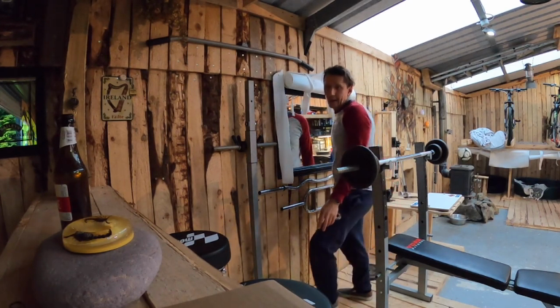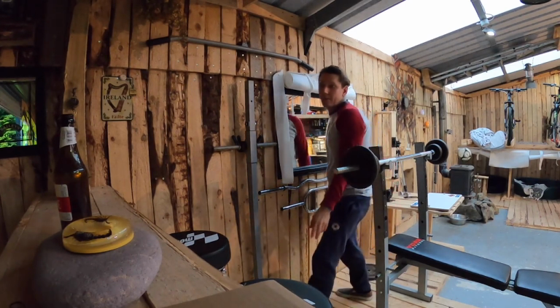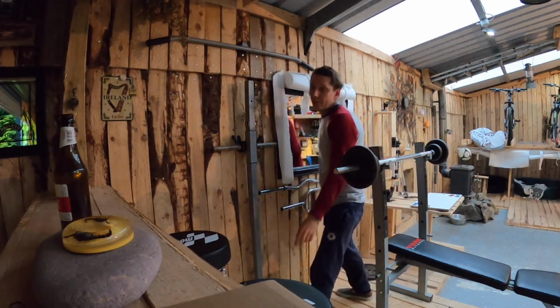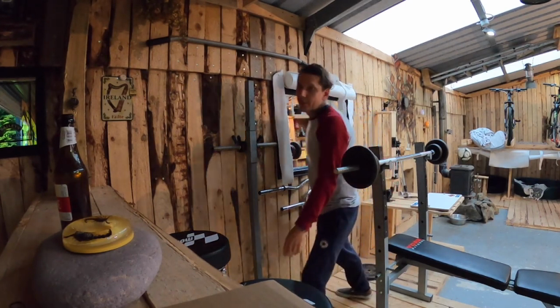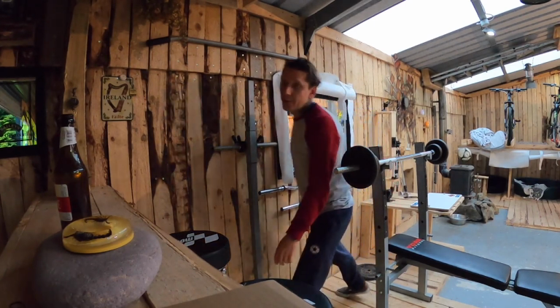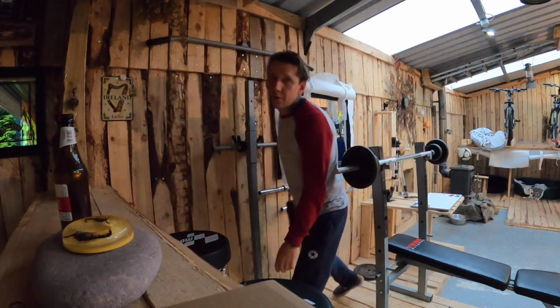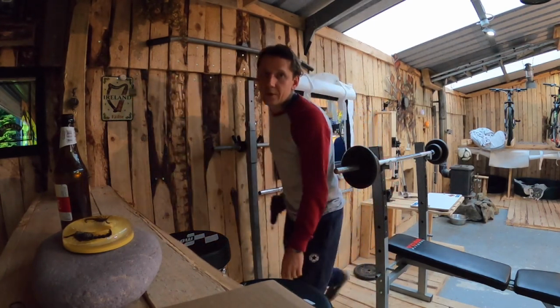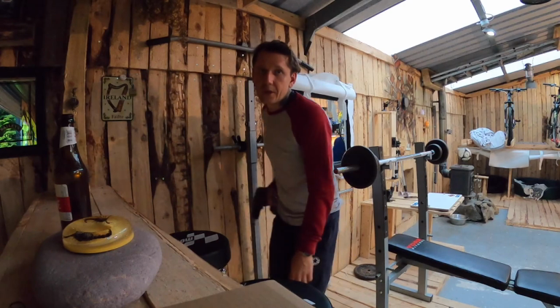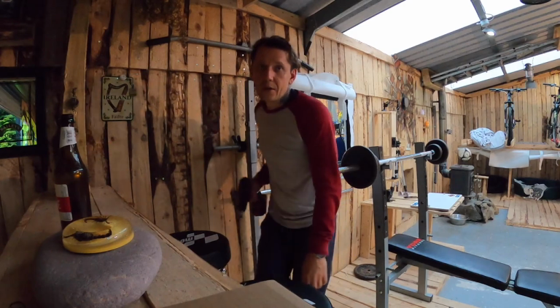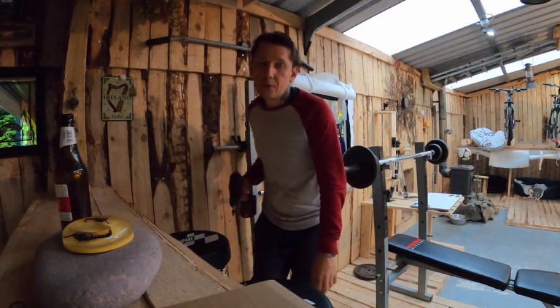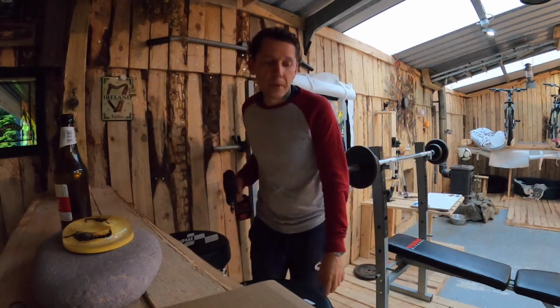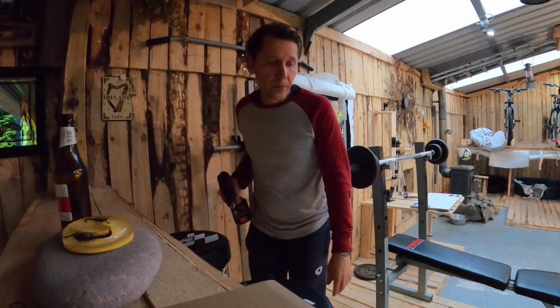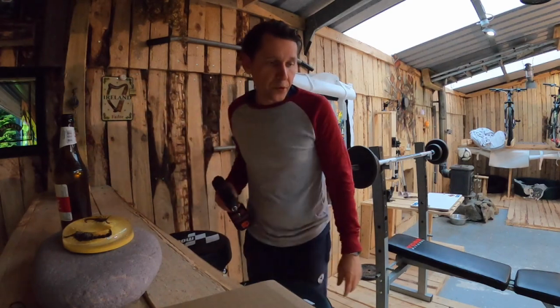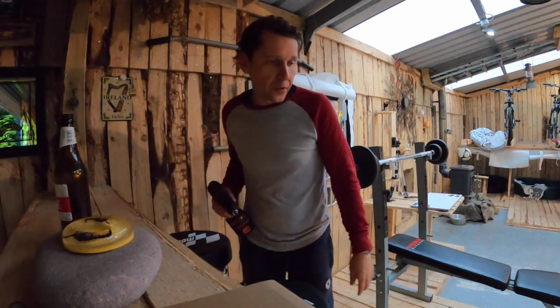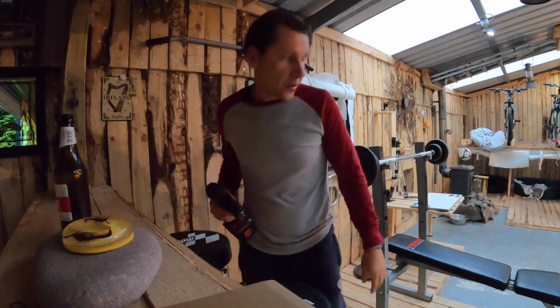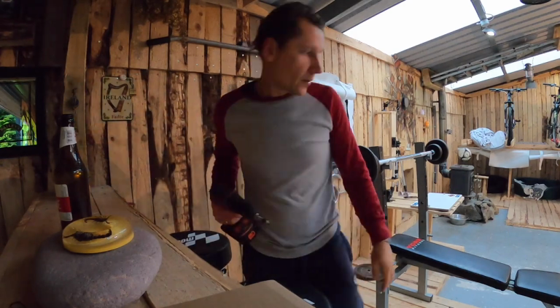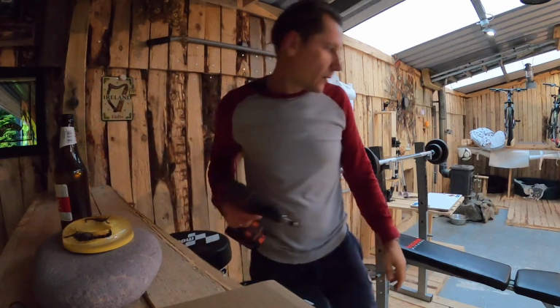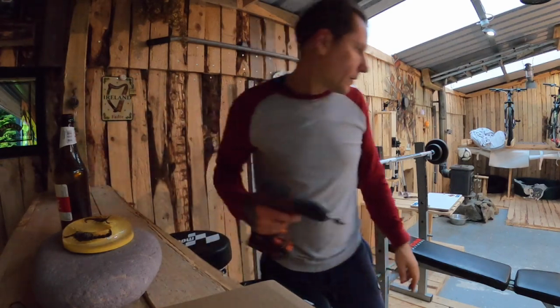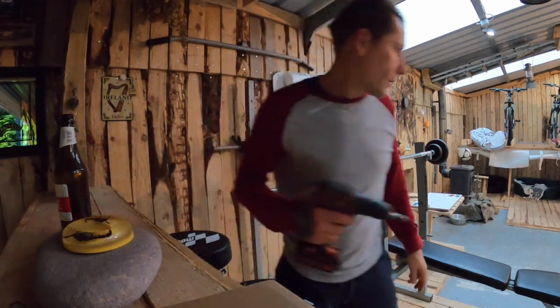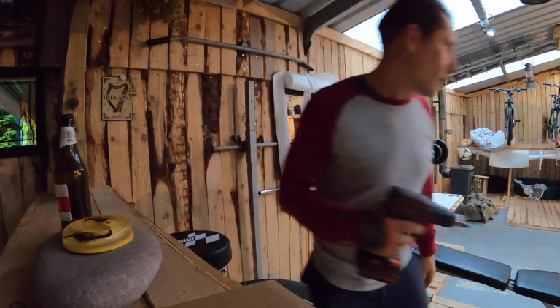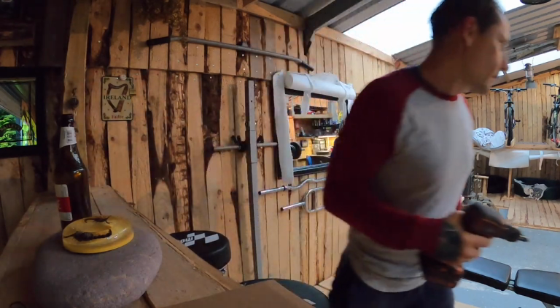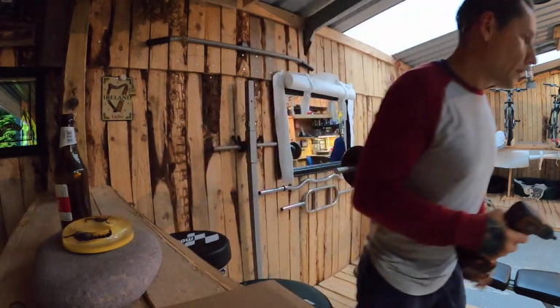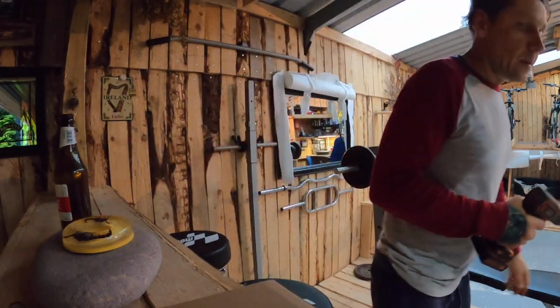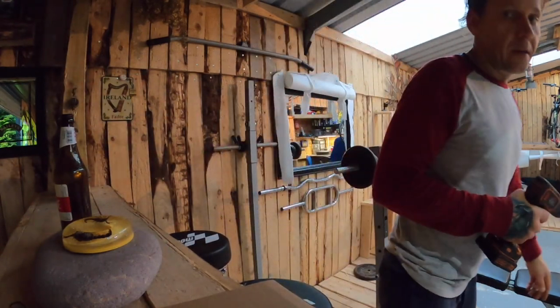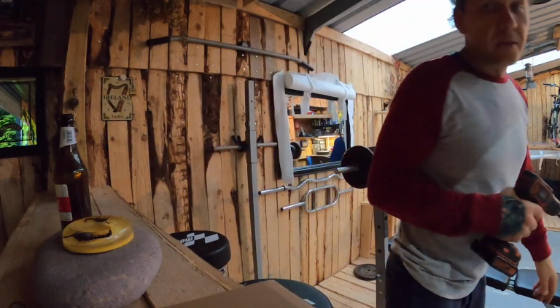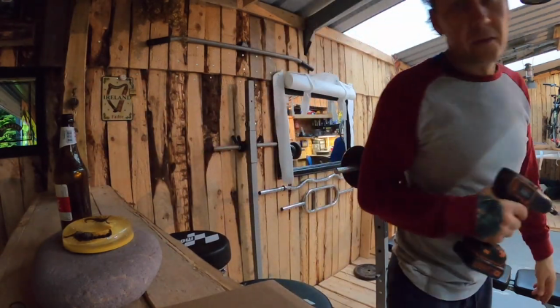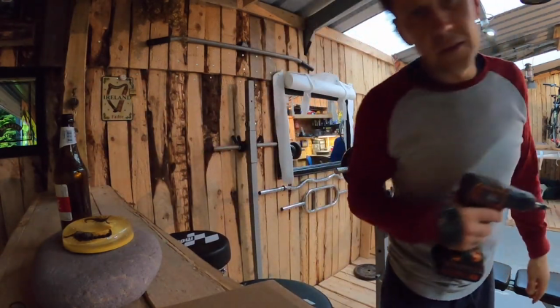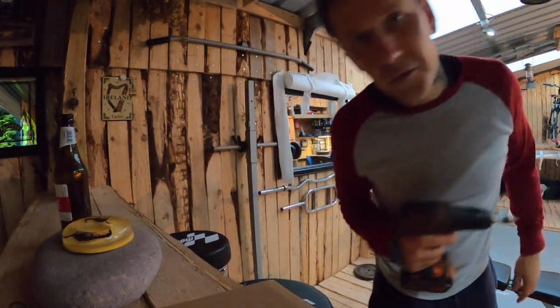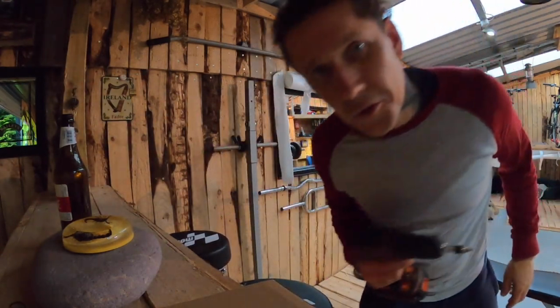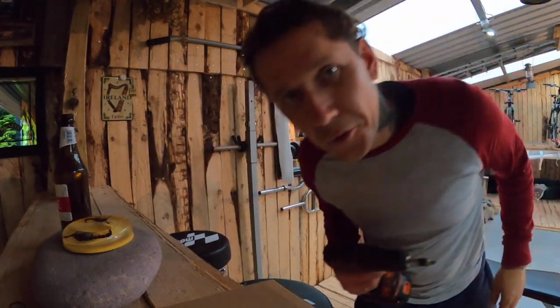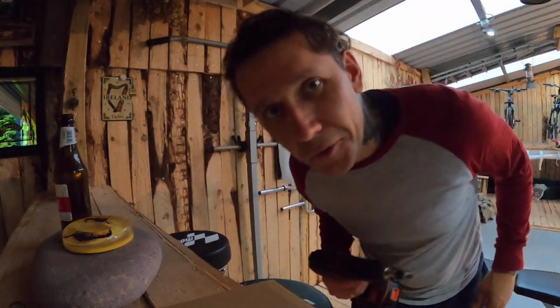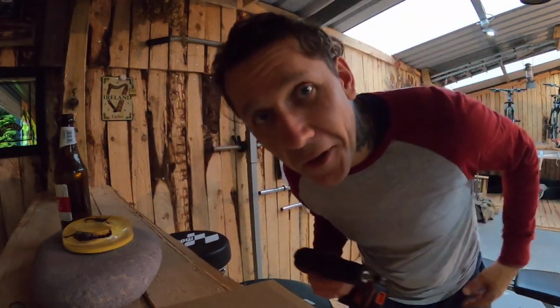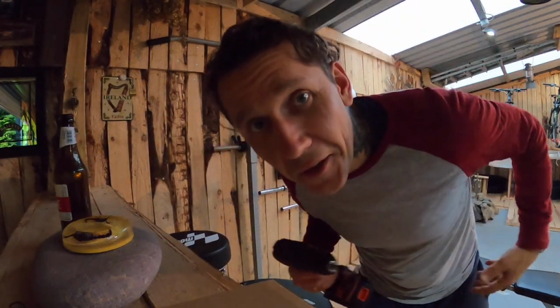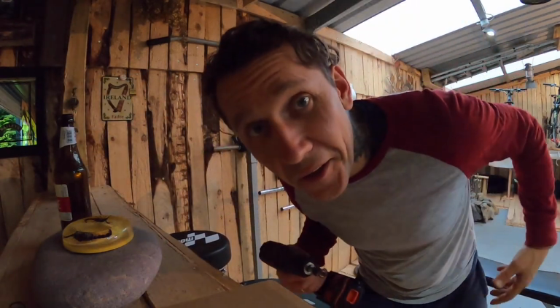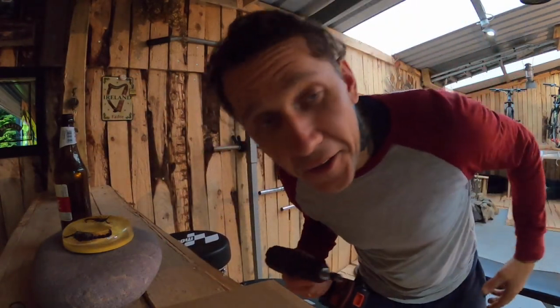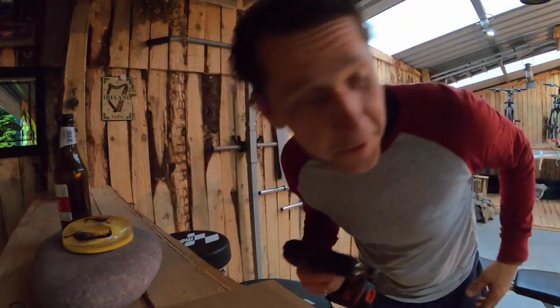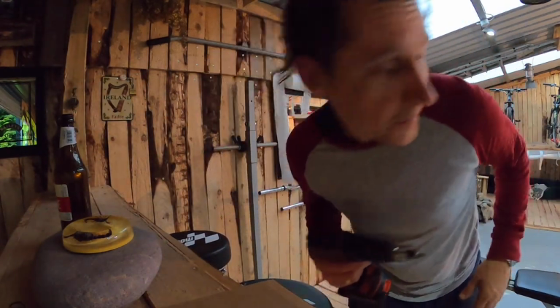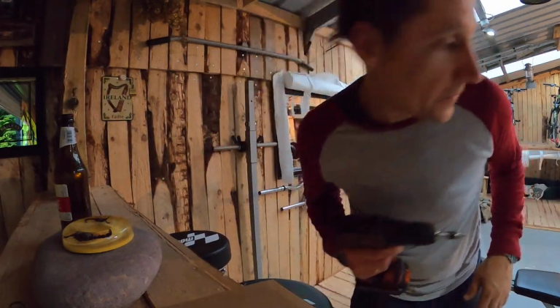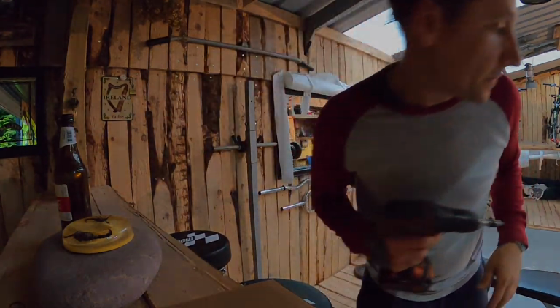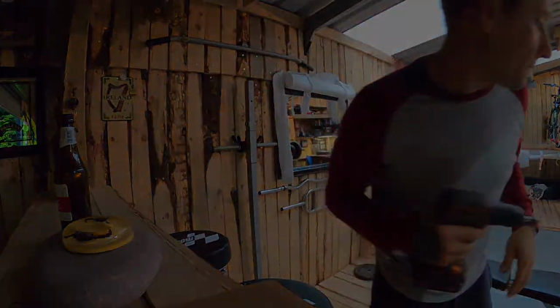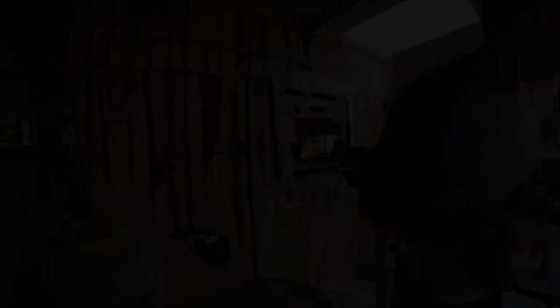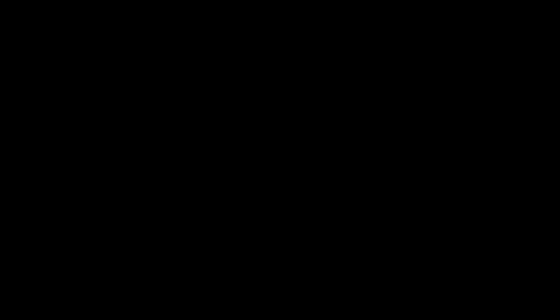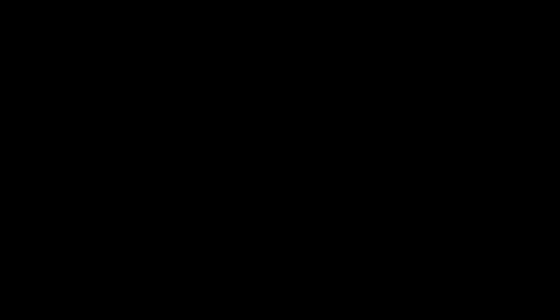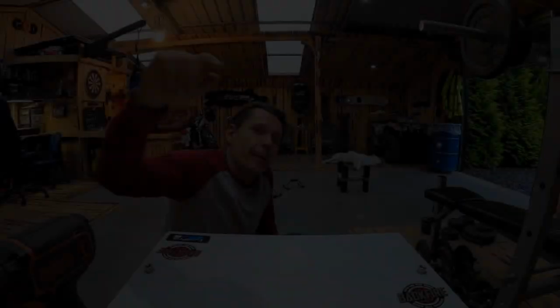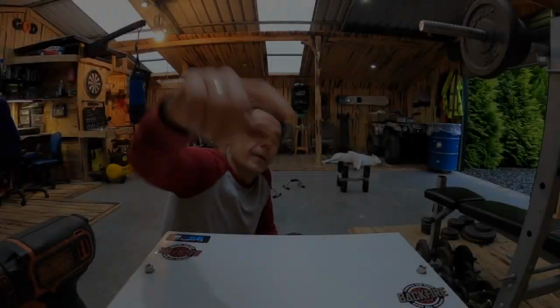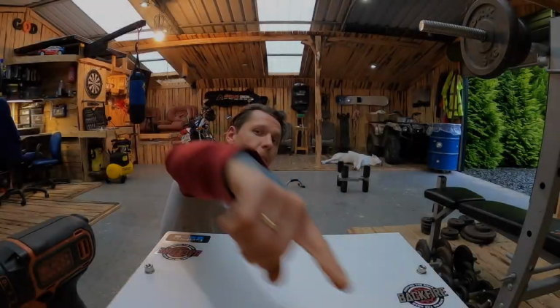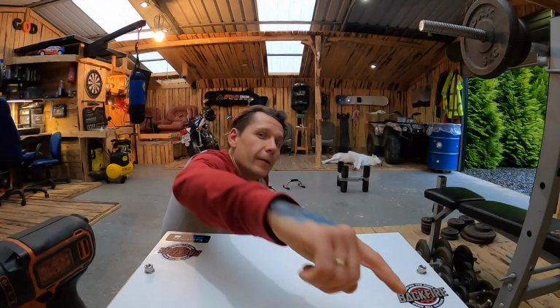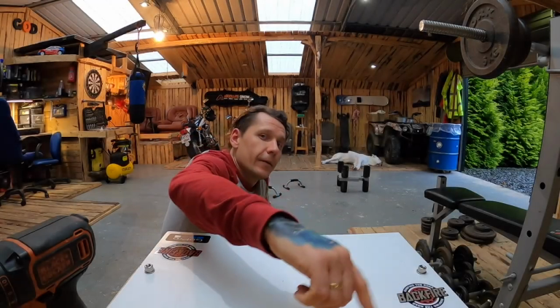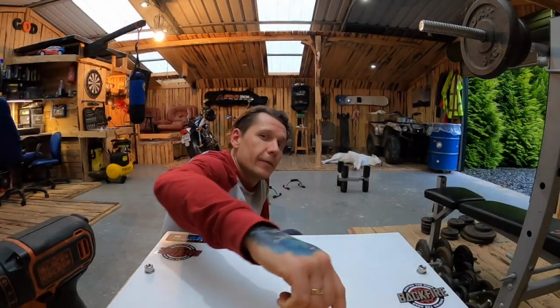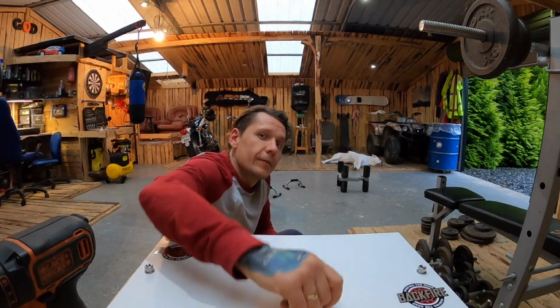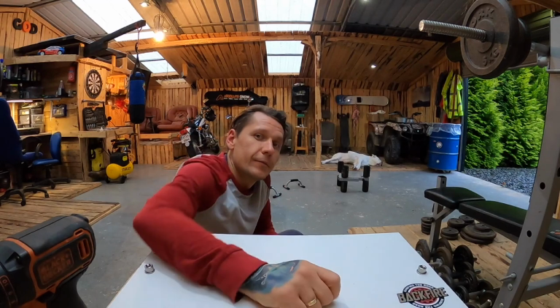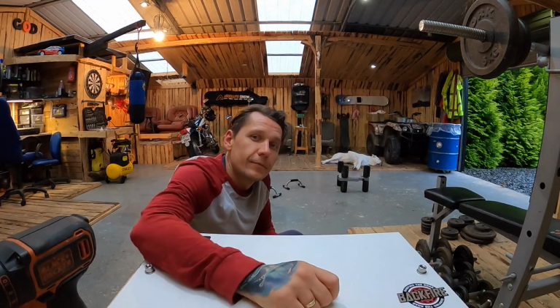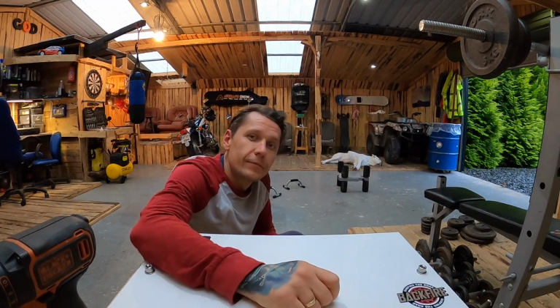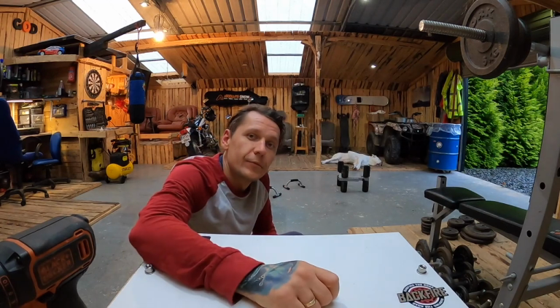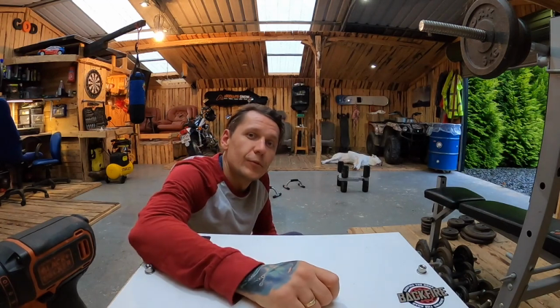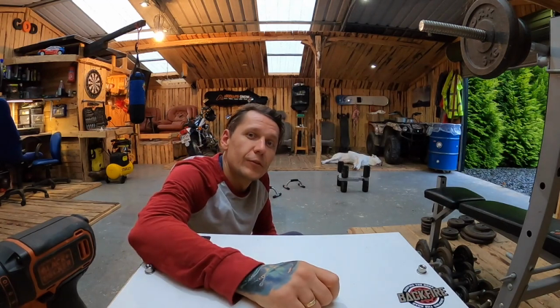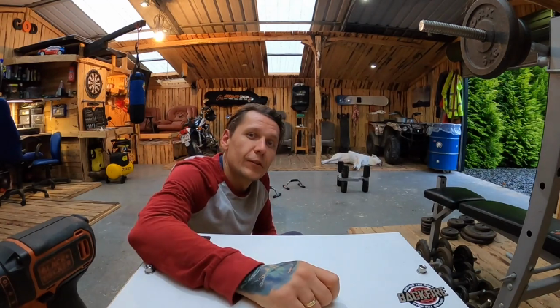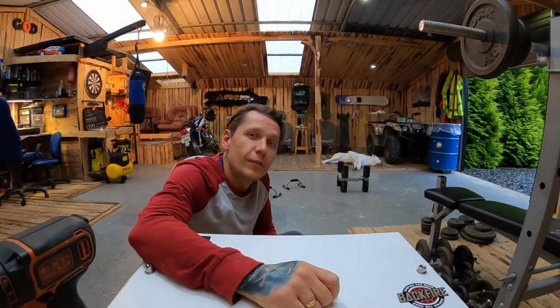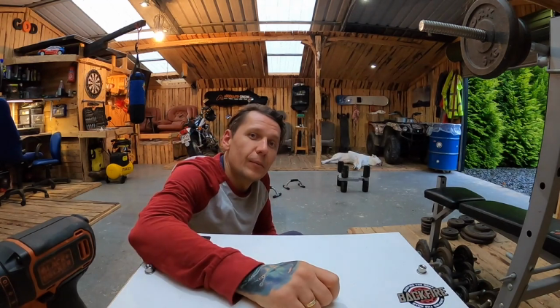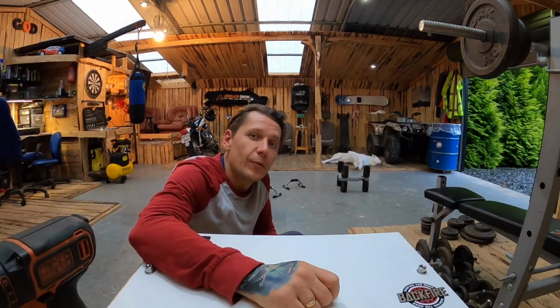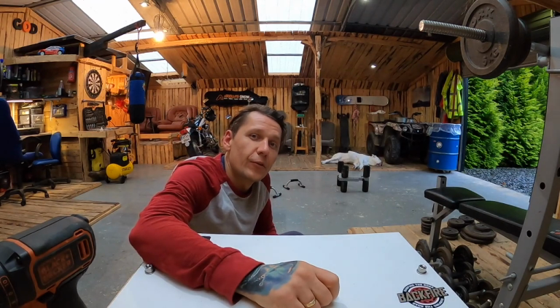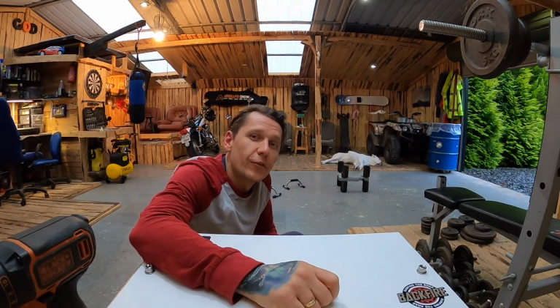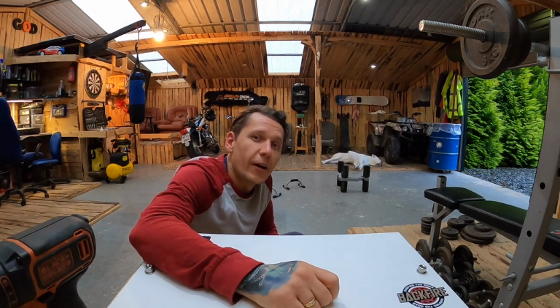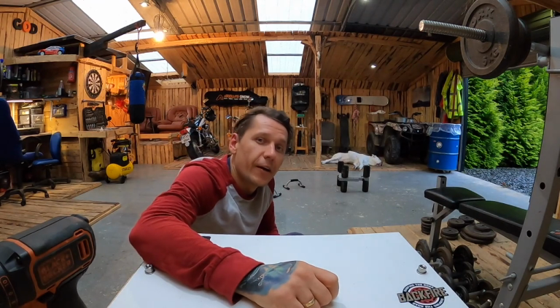Porządek. Lubię porządek, nie zawsze się udaje, ale... Dużo zdrowia i miłości. Hej!